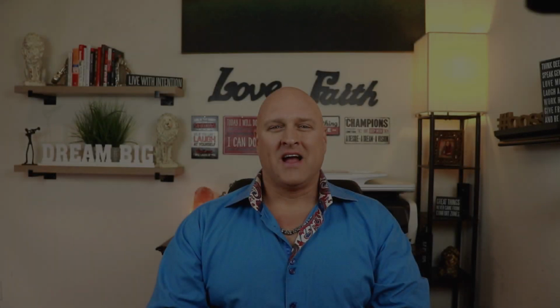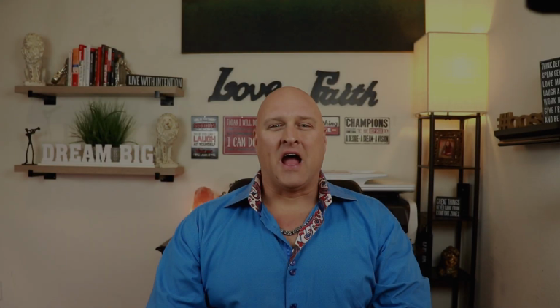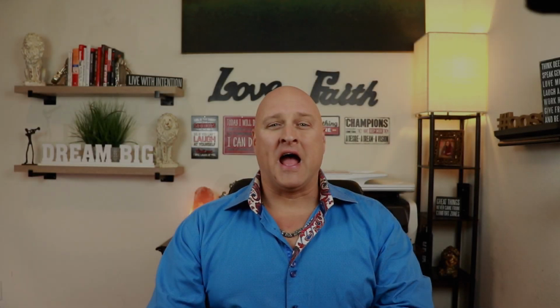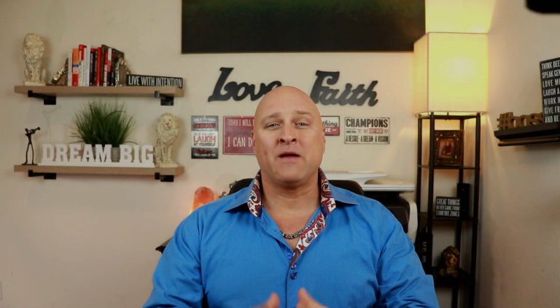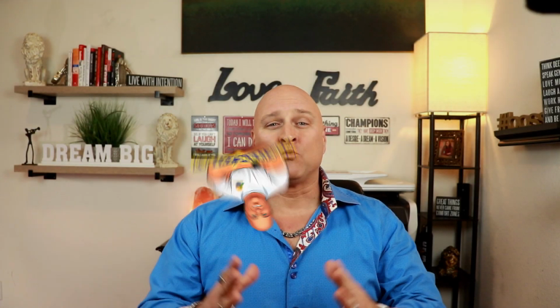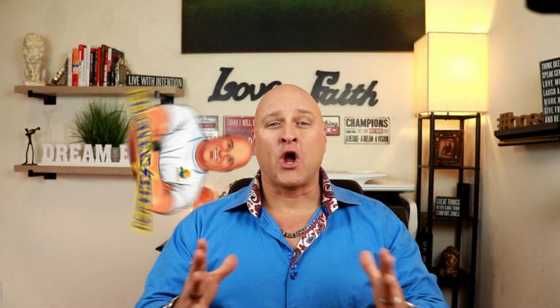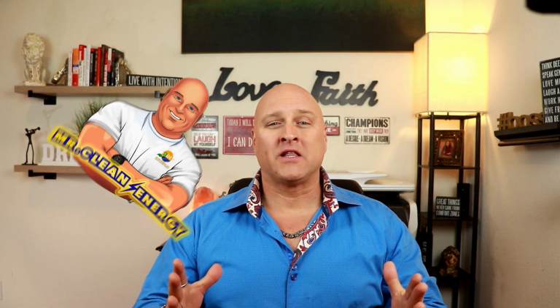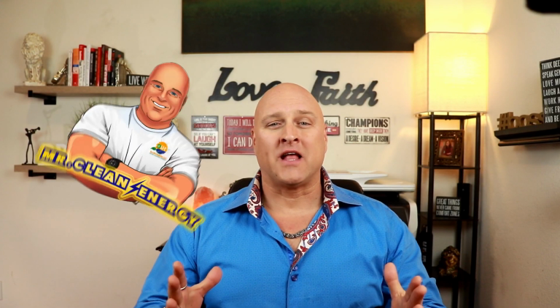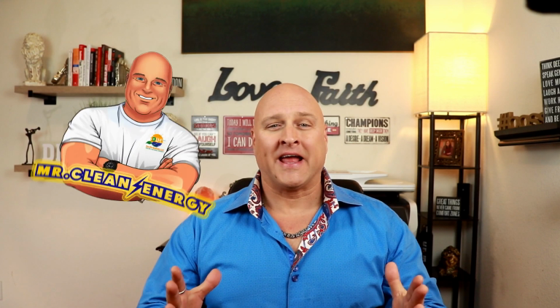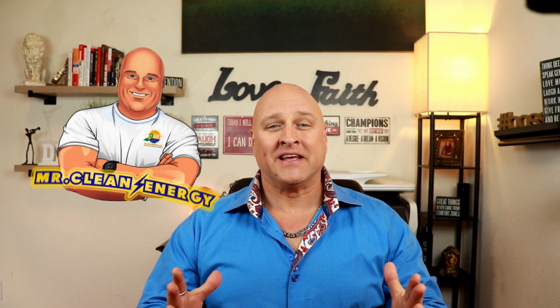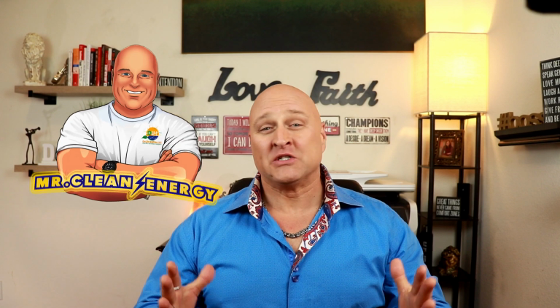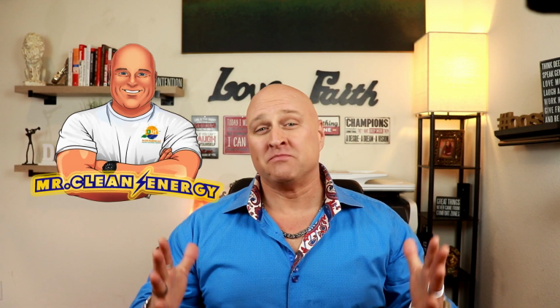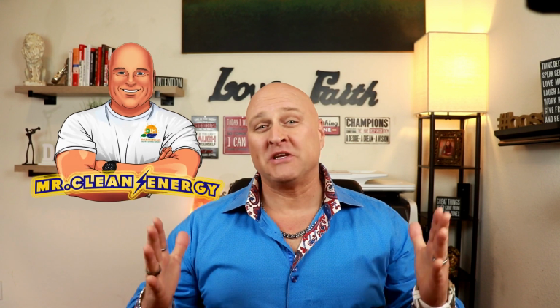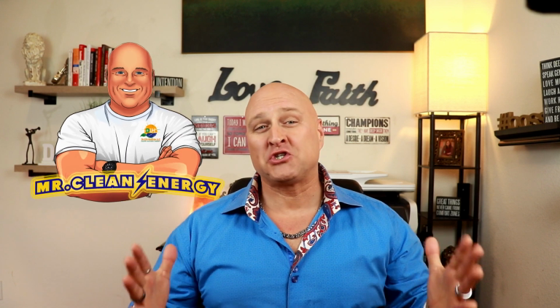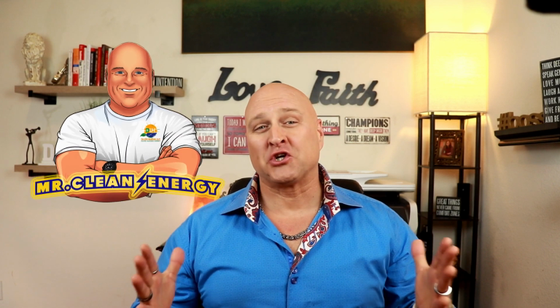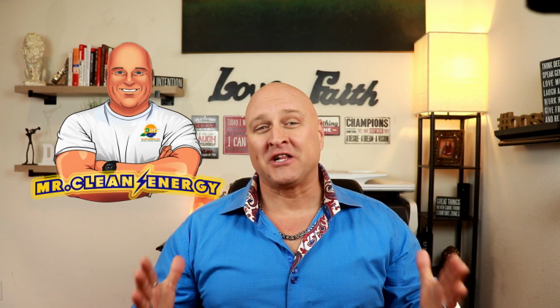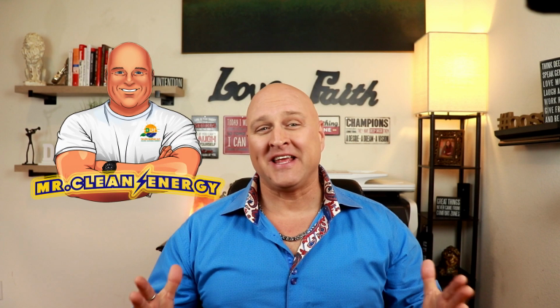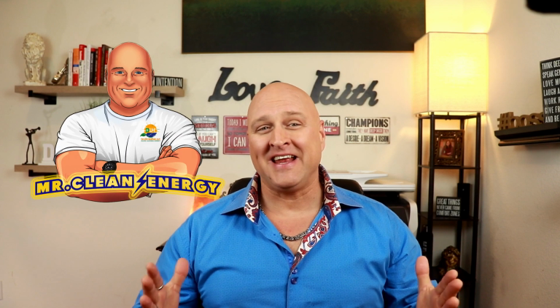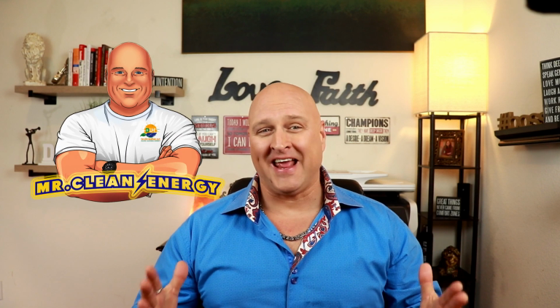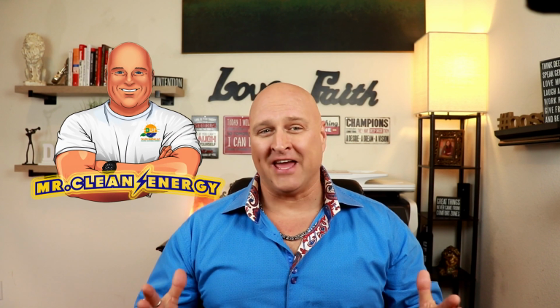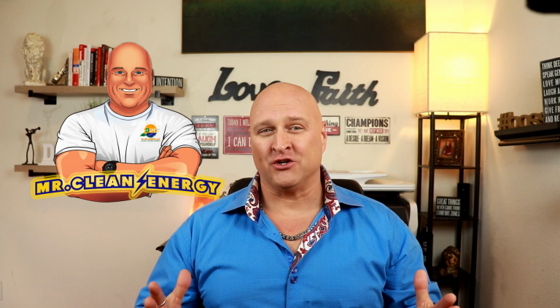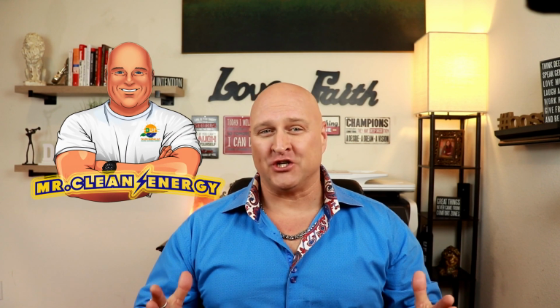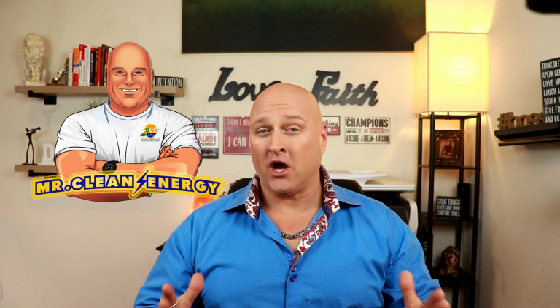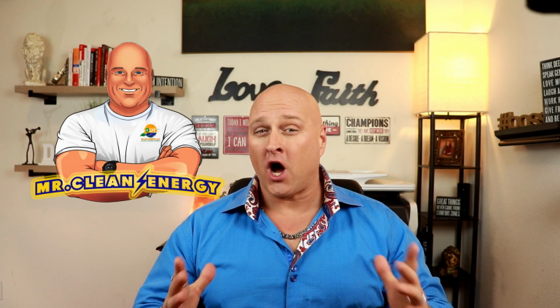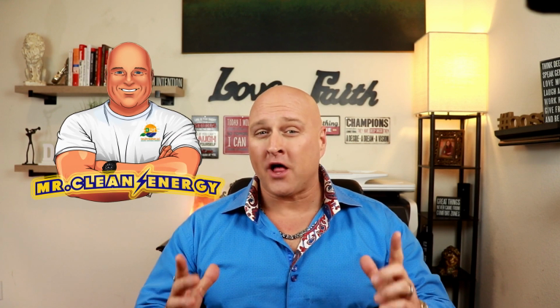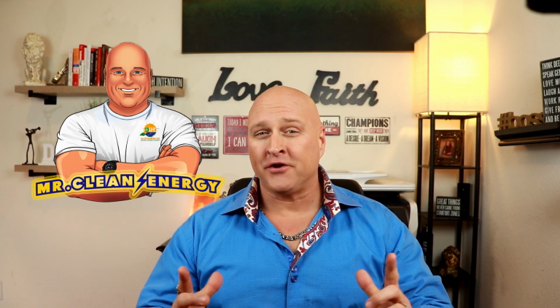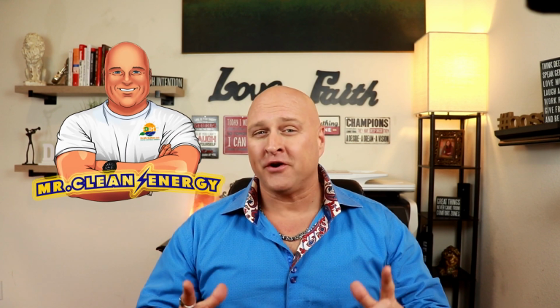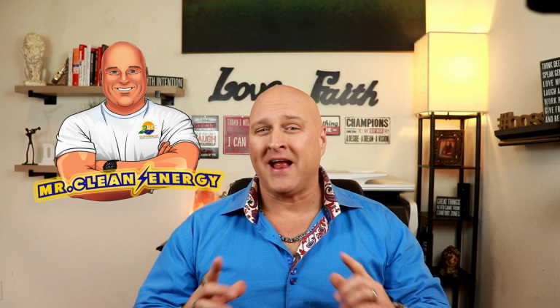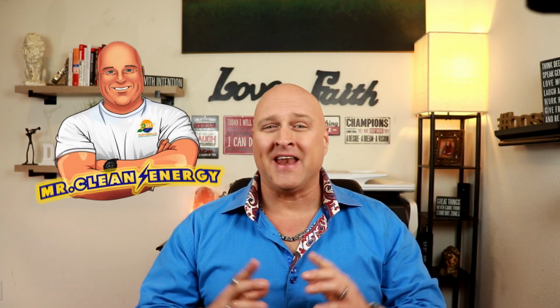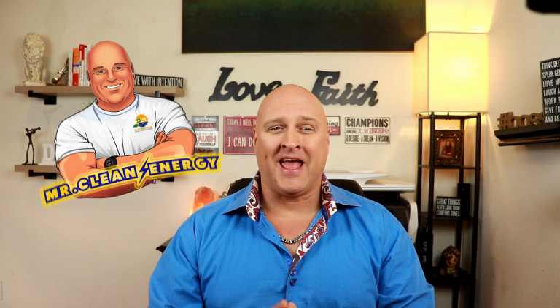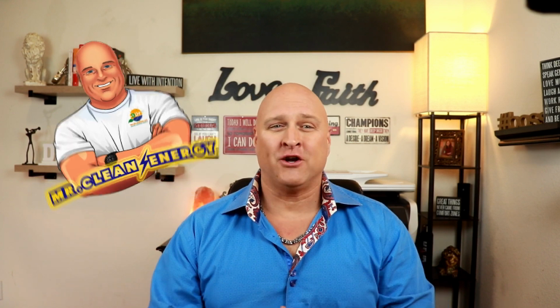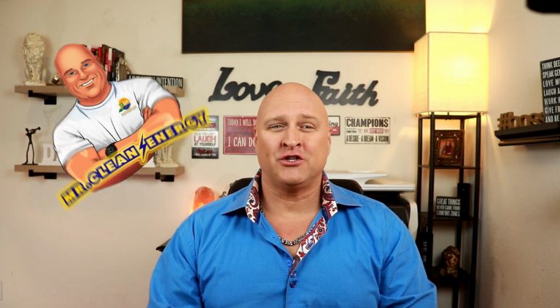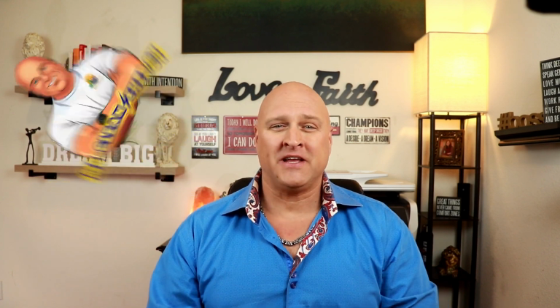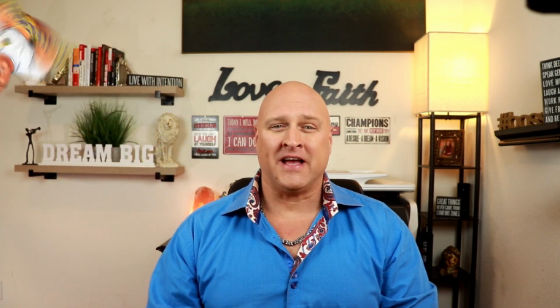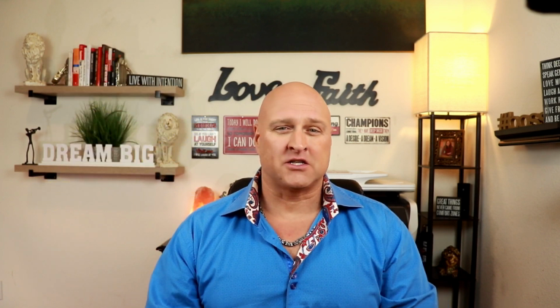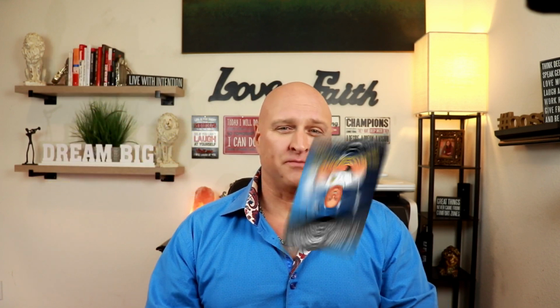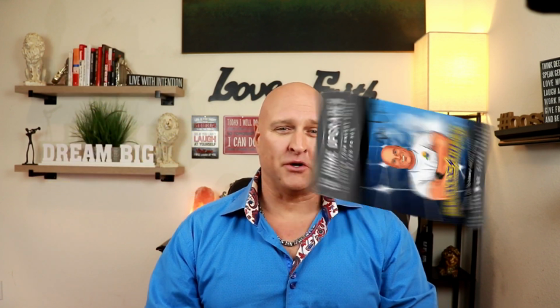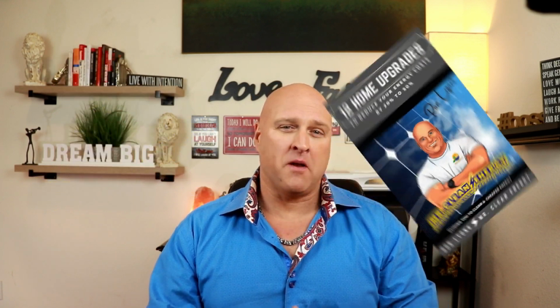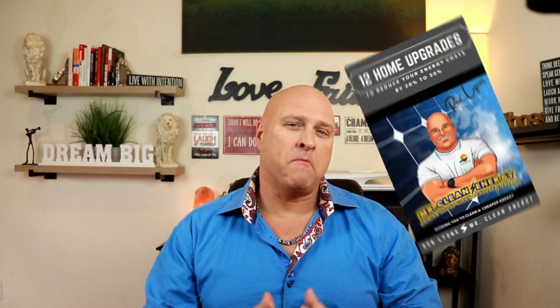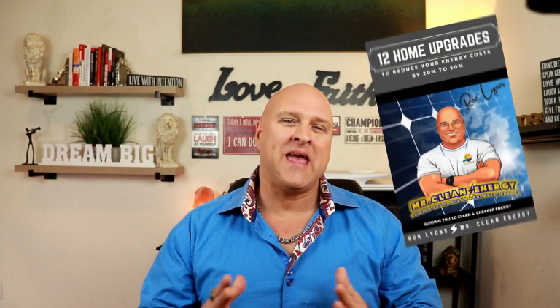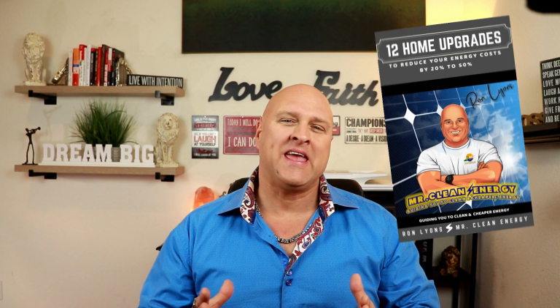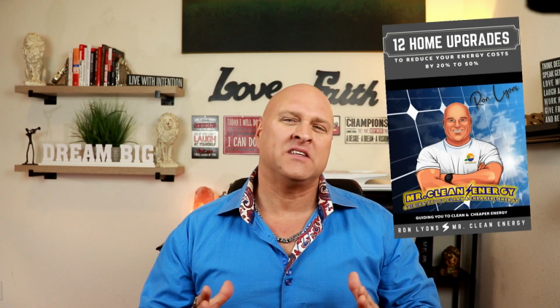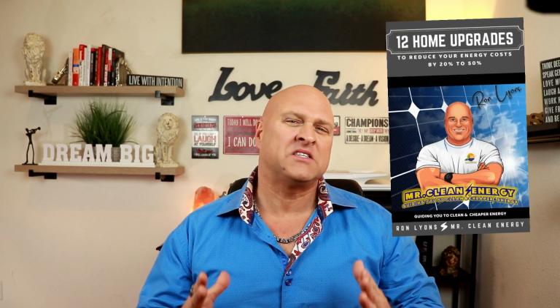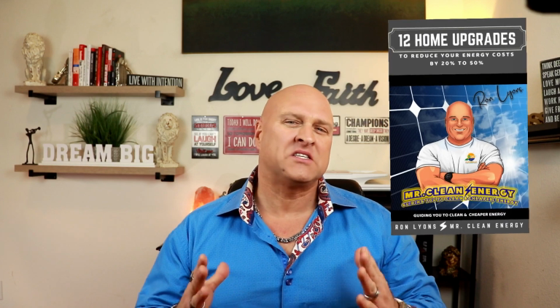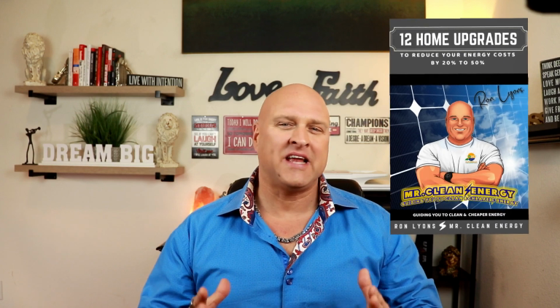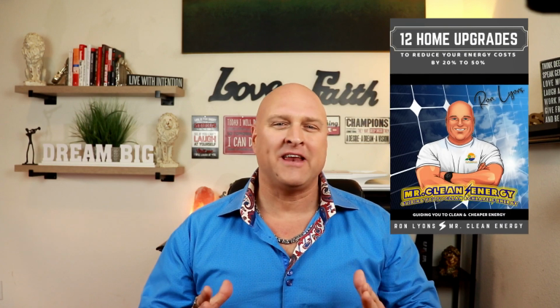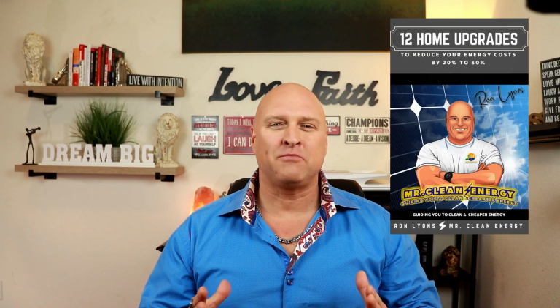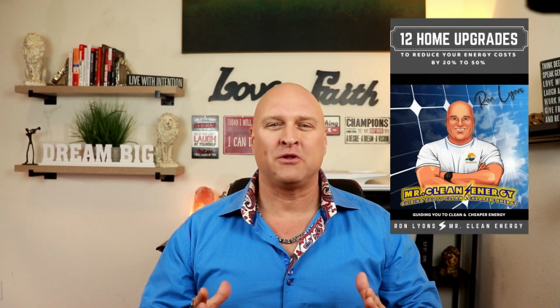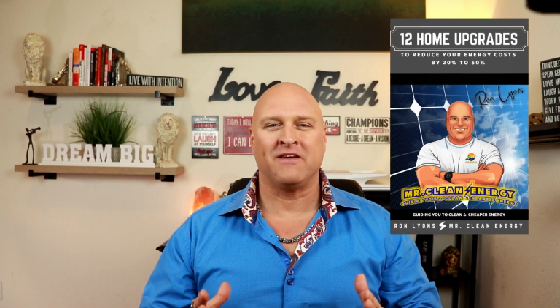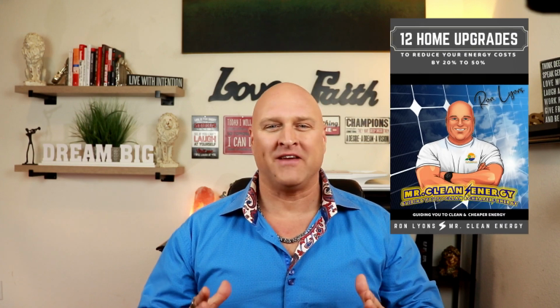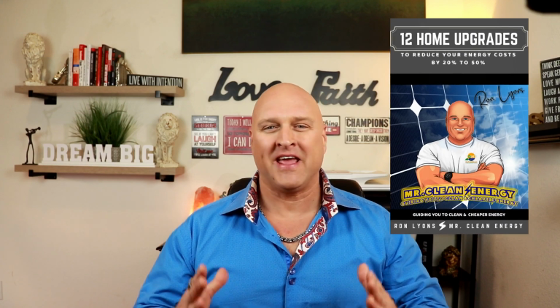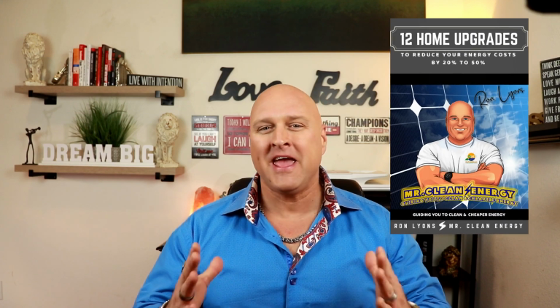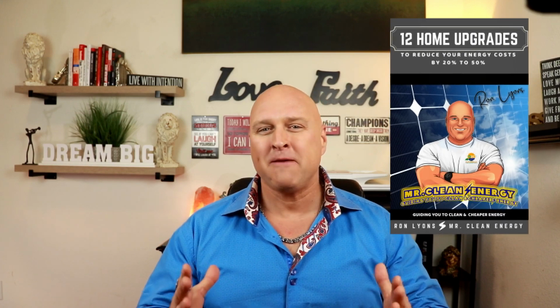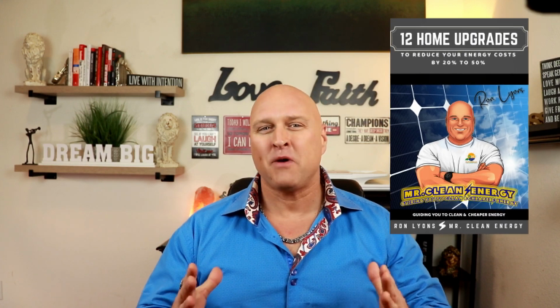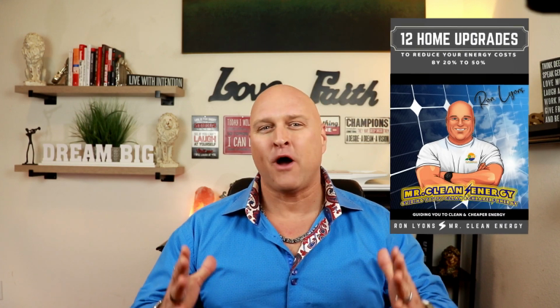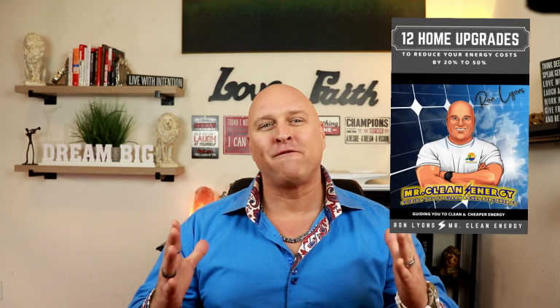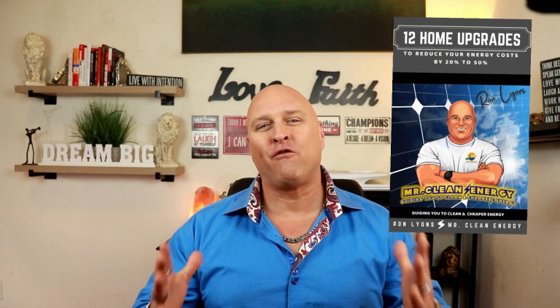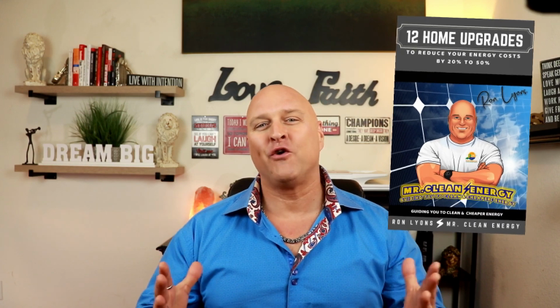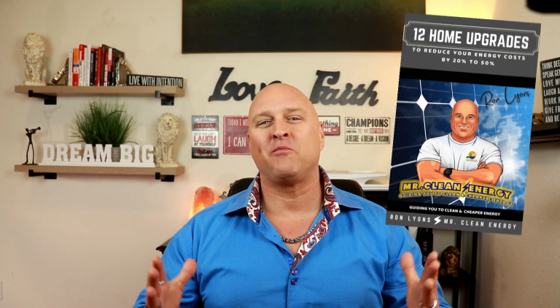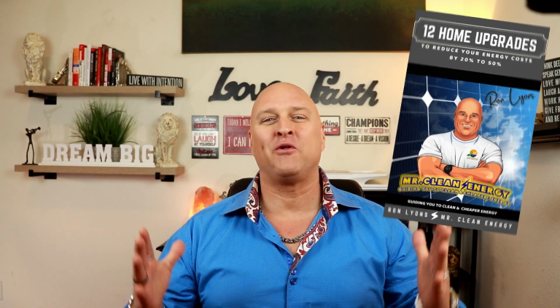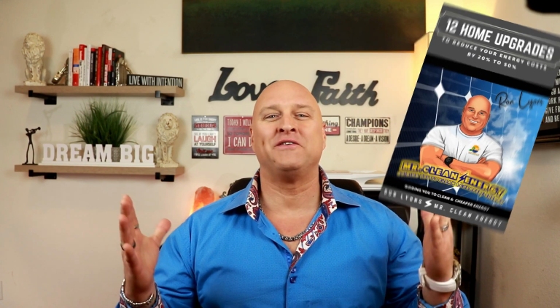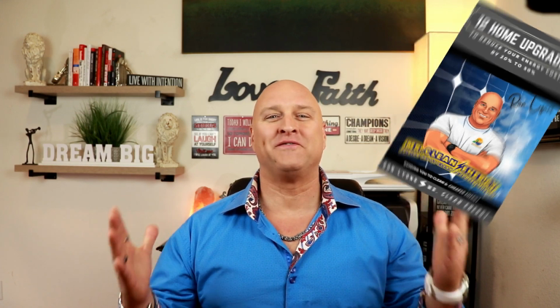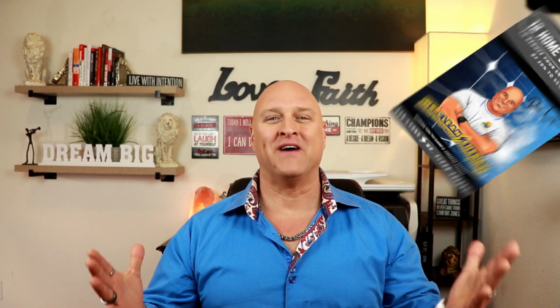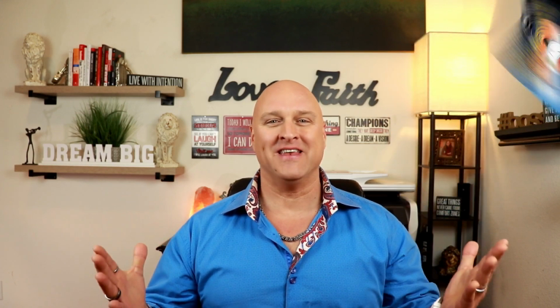I'm Ron Lyons, Mr. Clean Energy author and energy expert, making sustainable living hip, affordable, and fun.